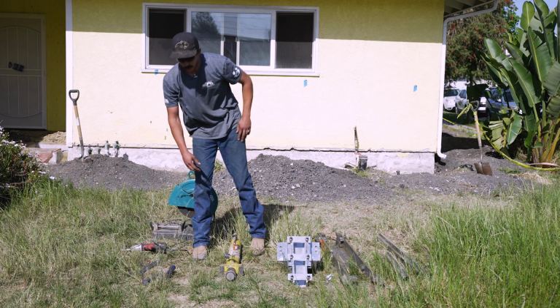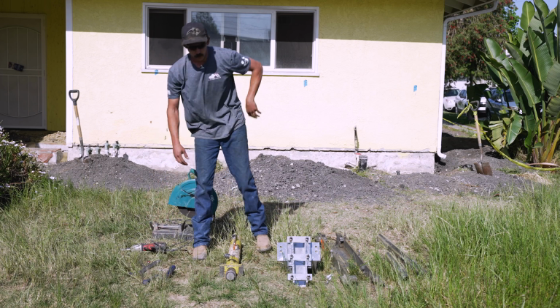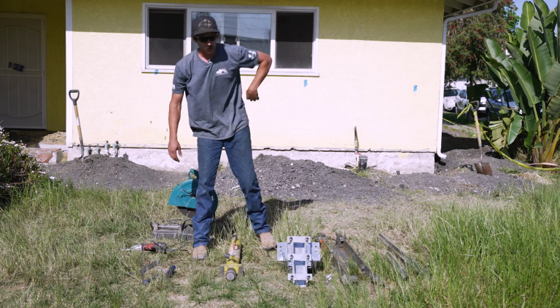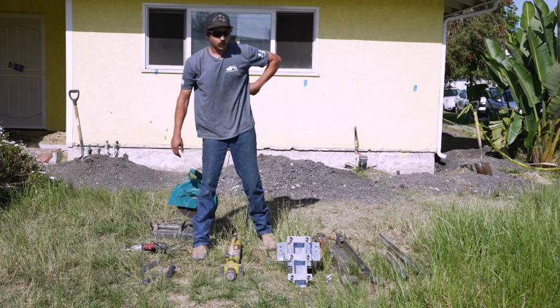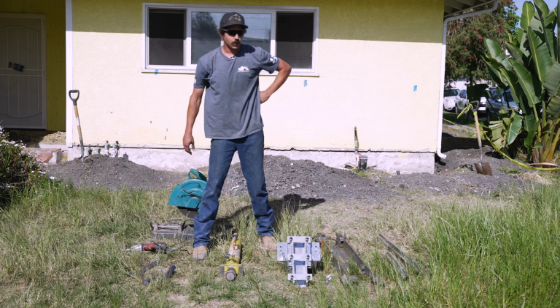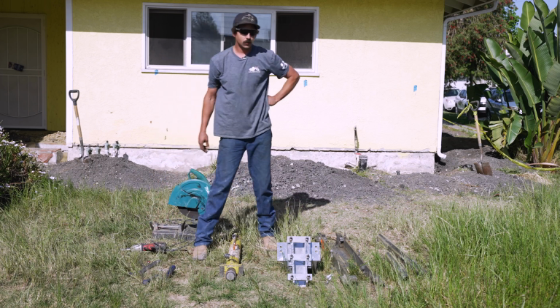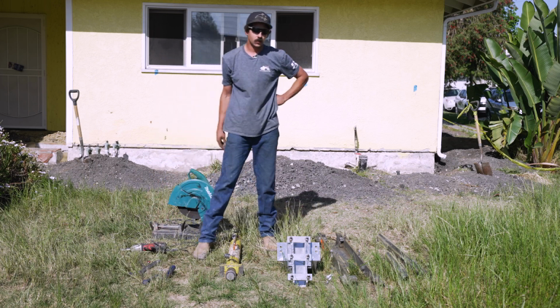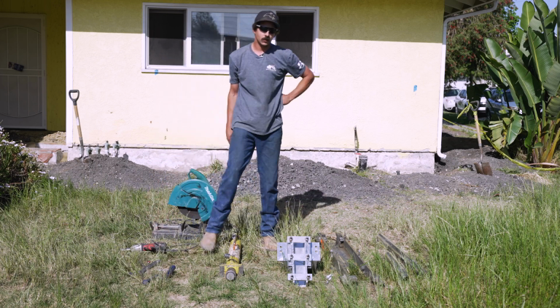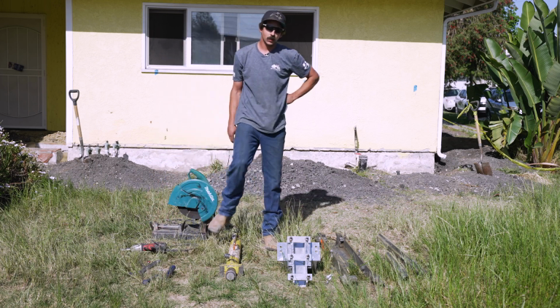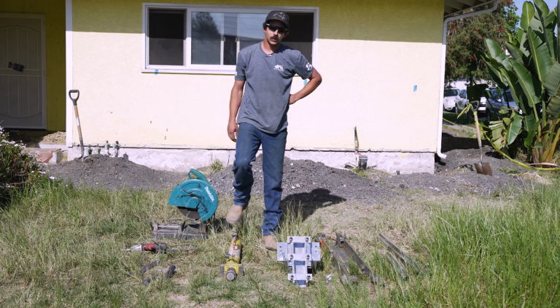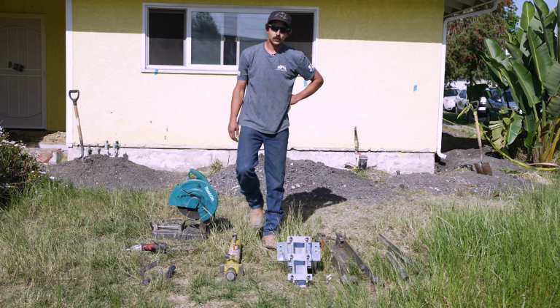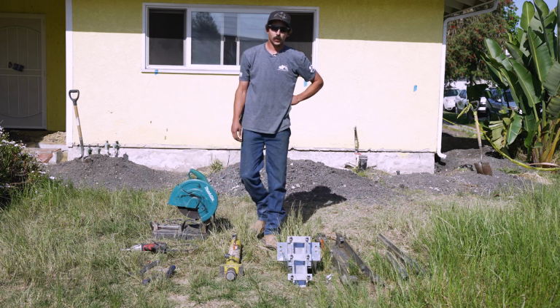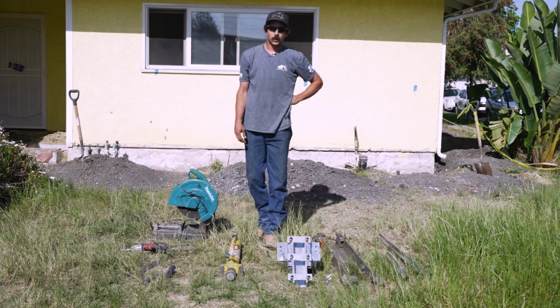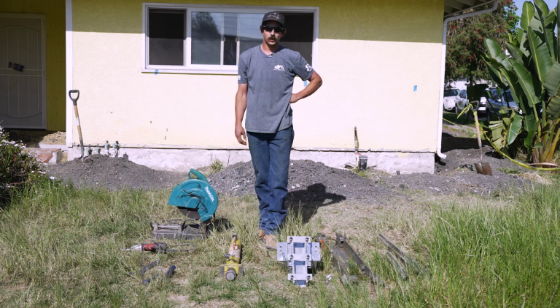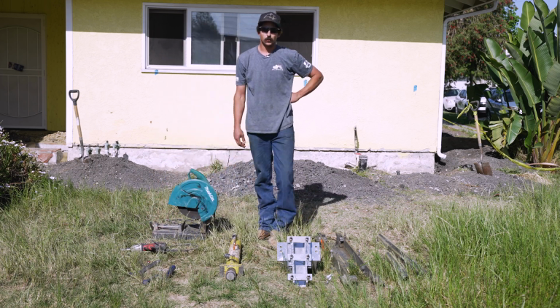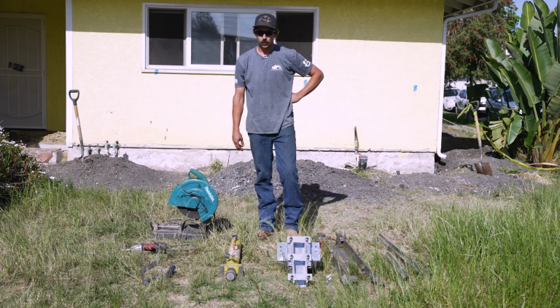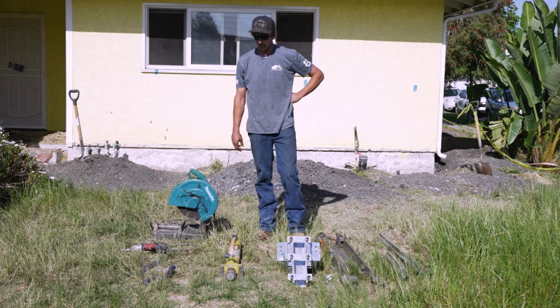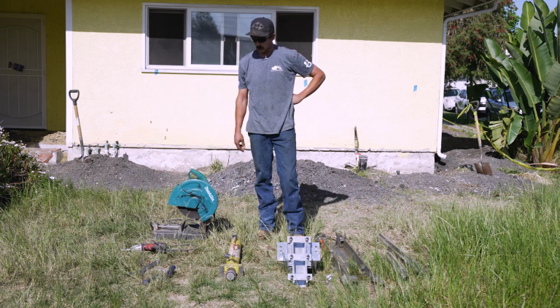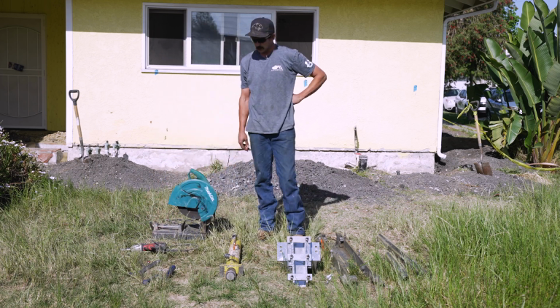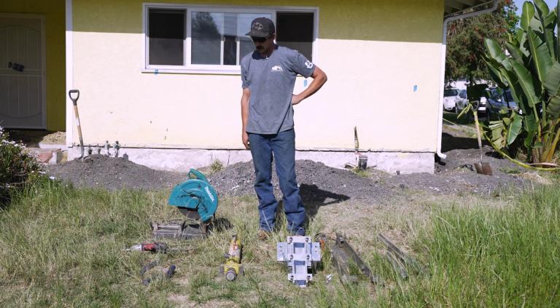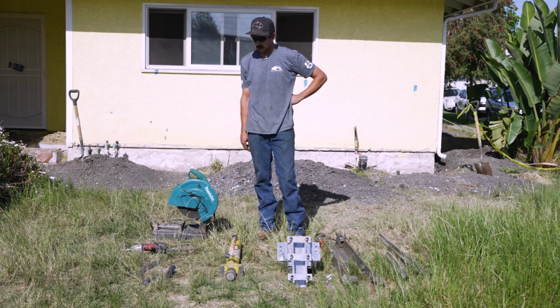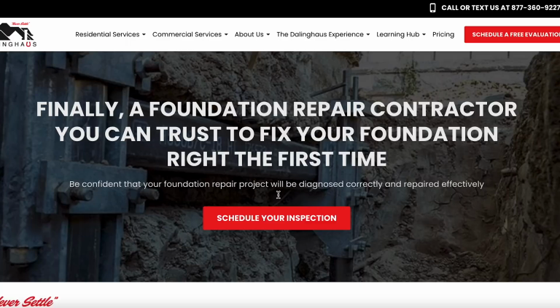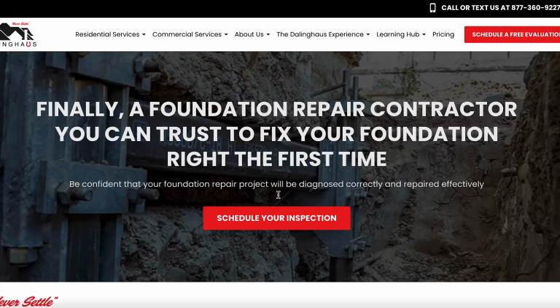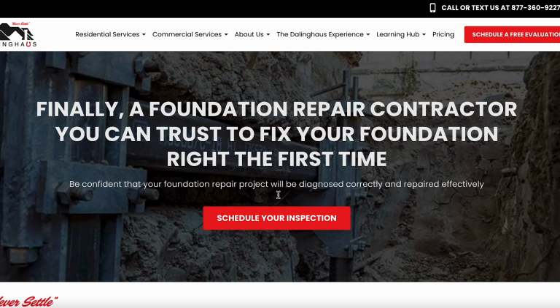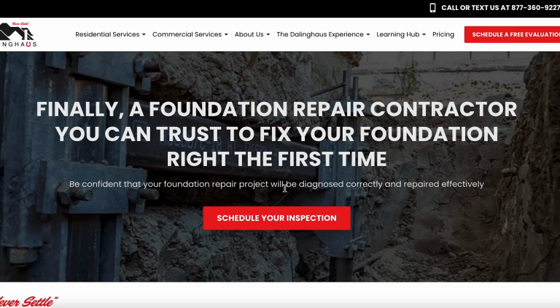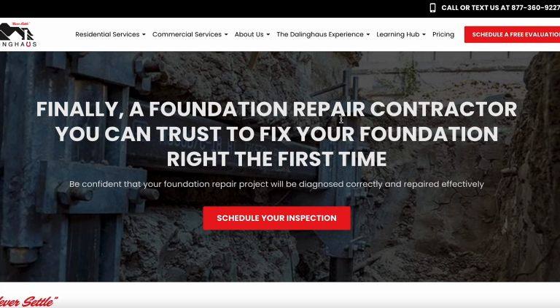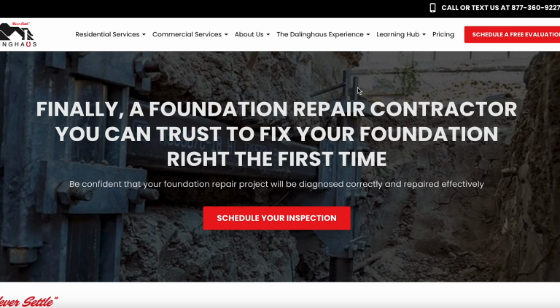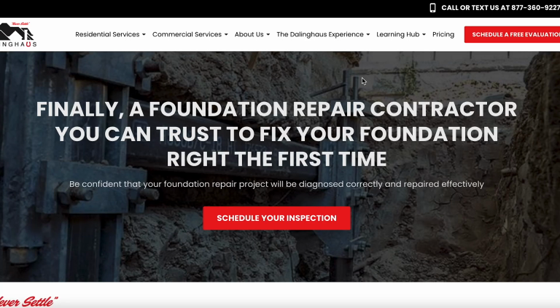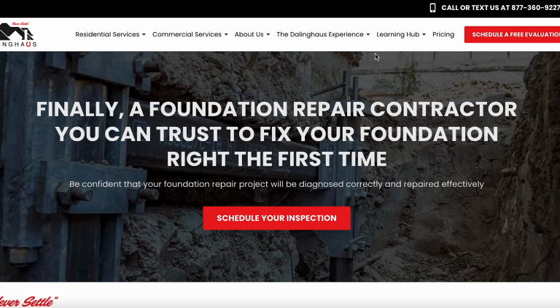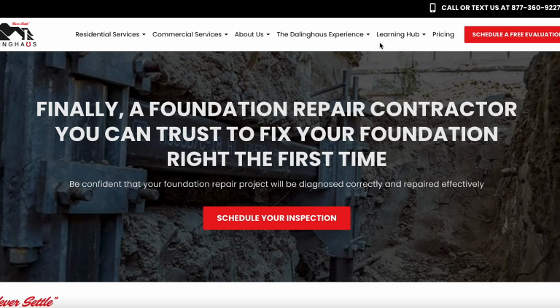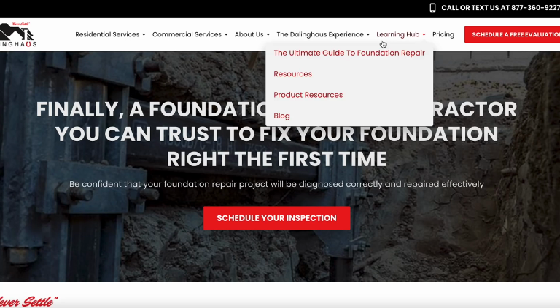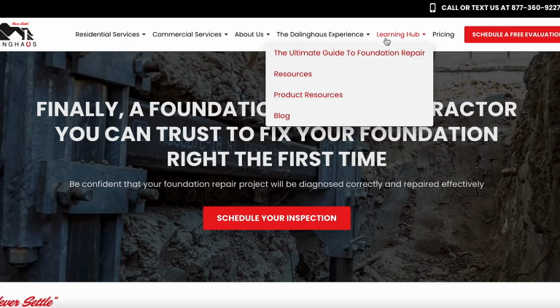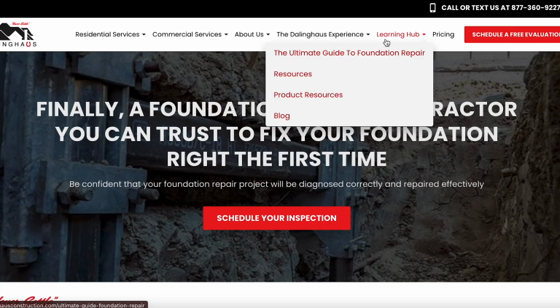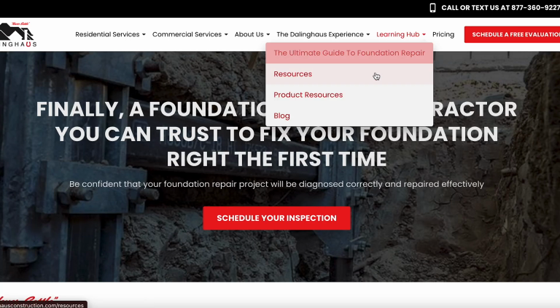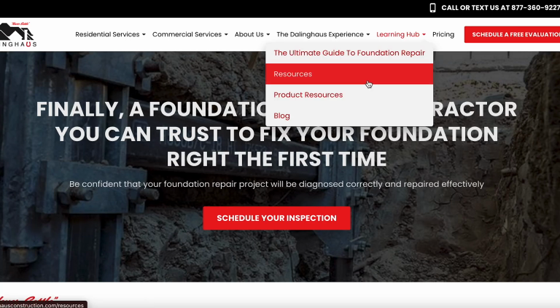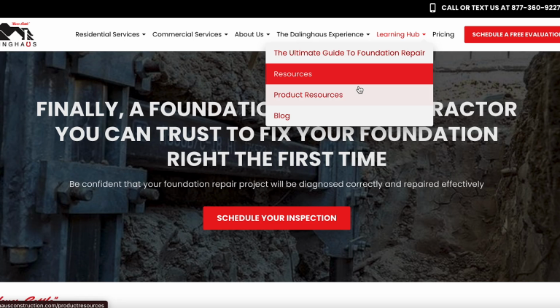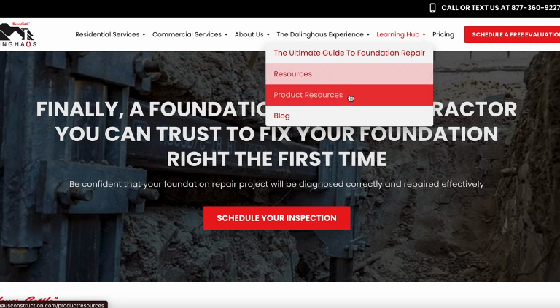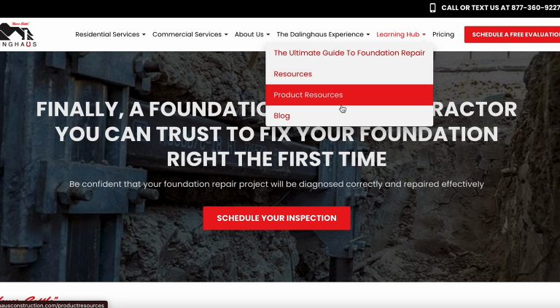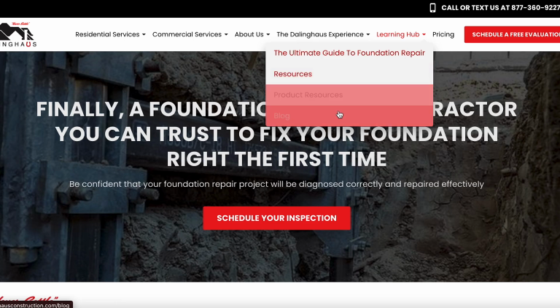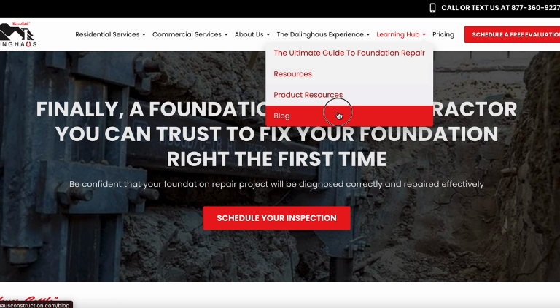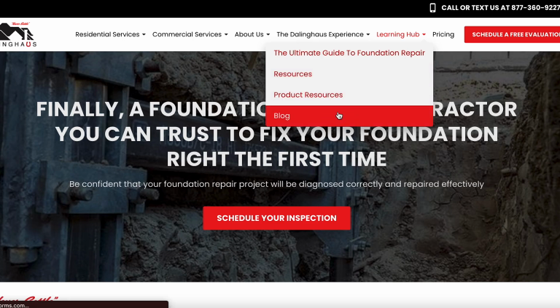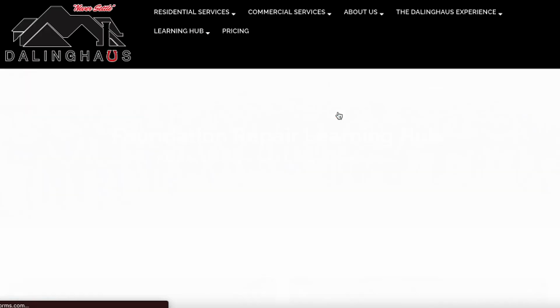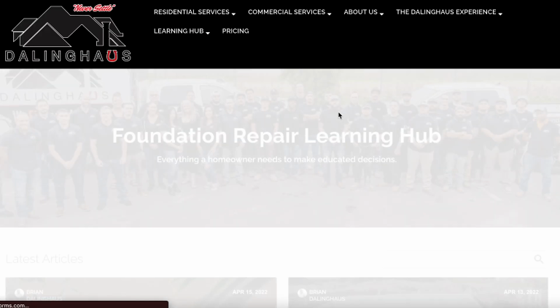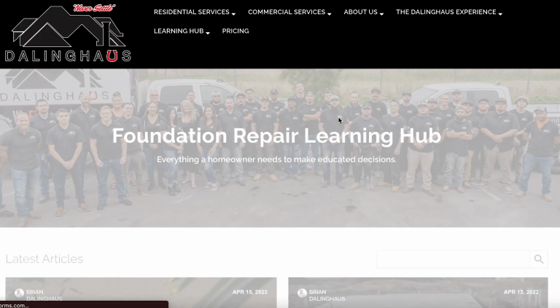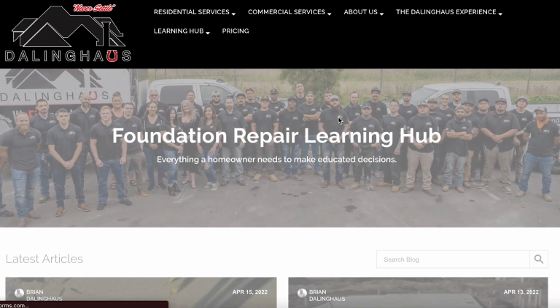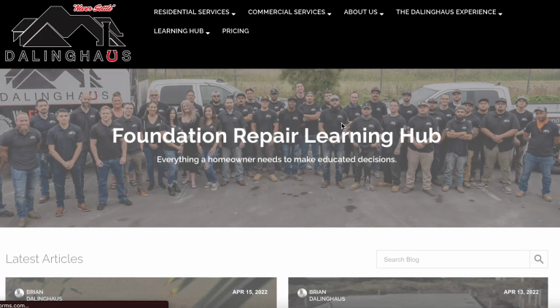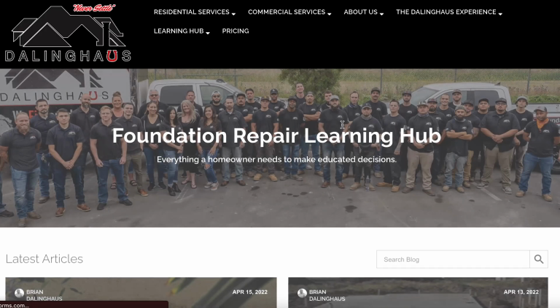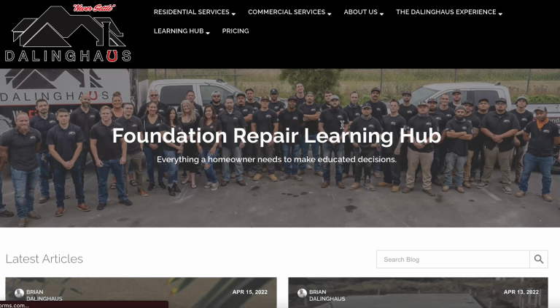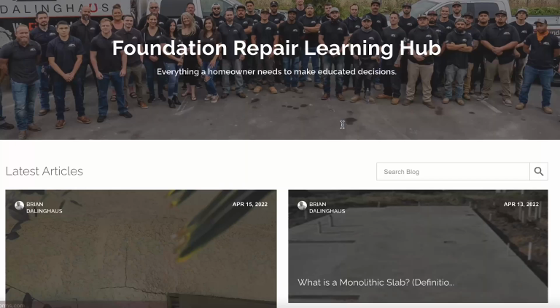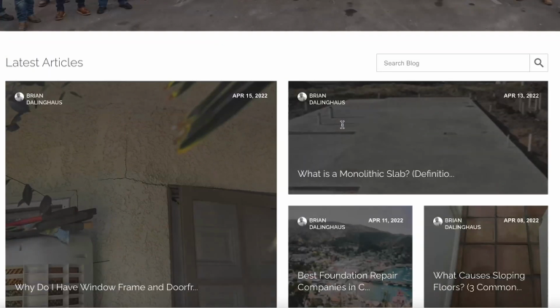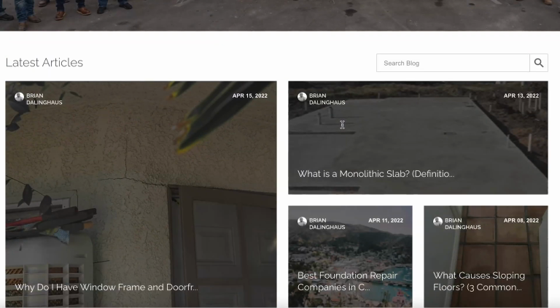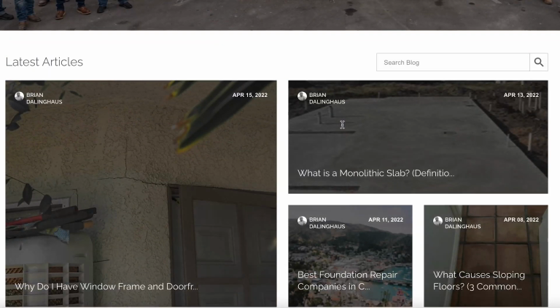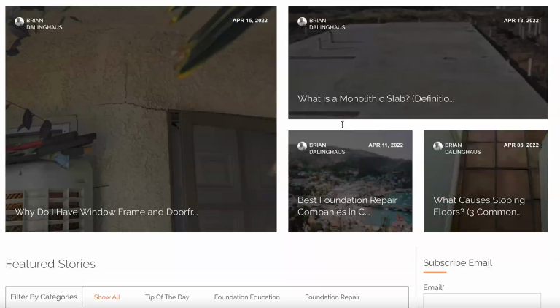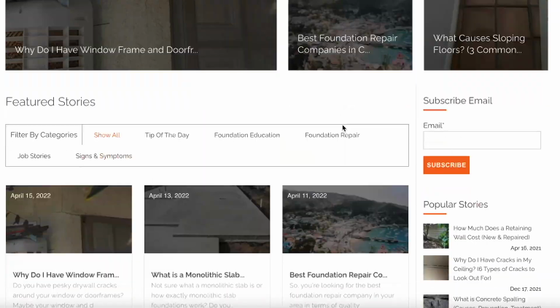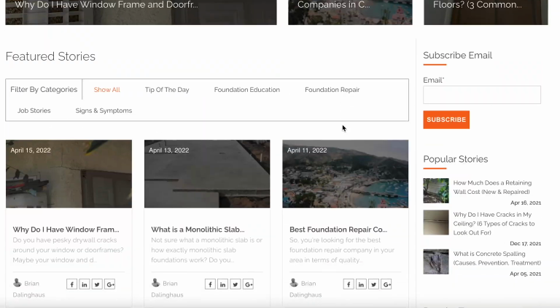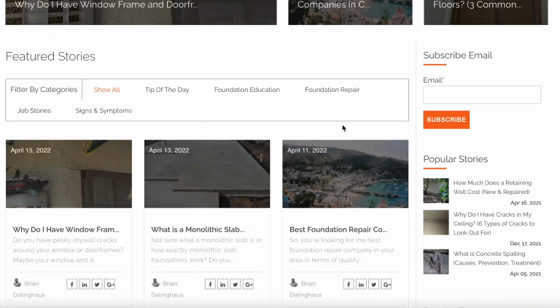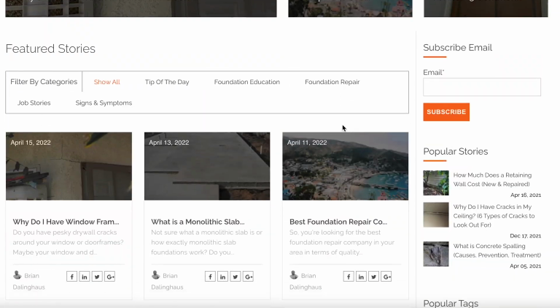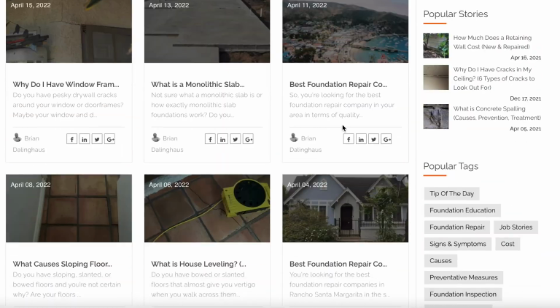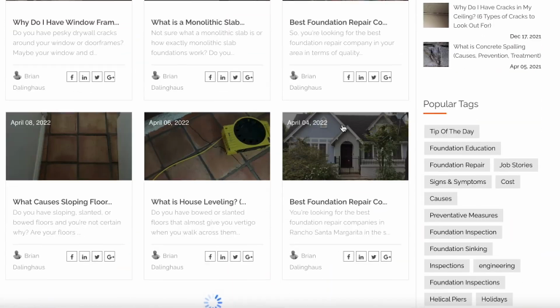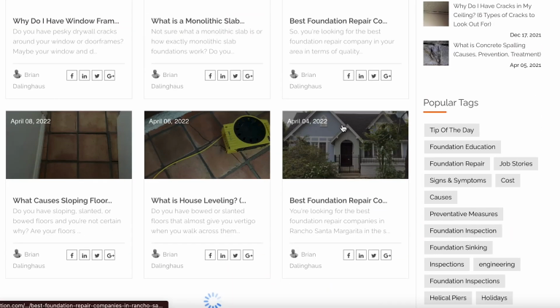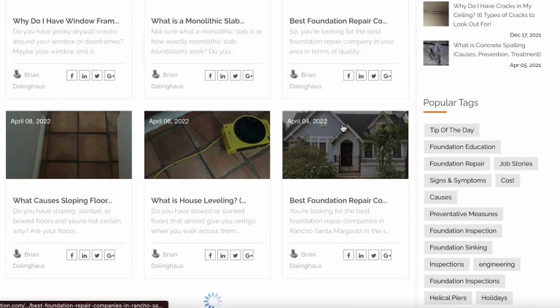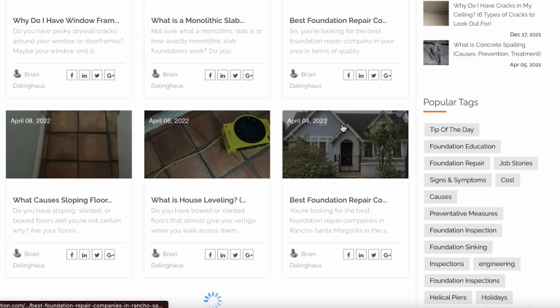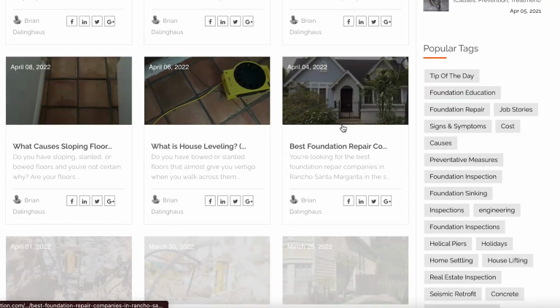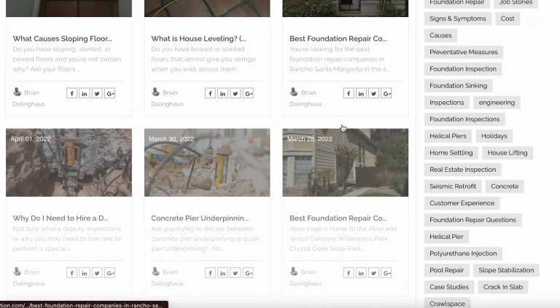Yeah, that's about it pretty much. Thanks for watching, and if you want to learn anything else, go ahead and check out our learning center.